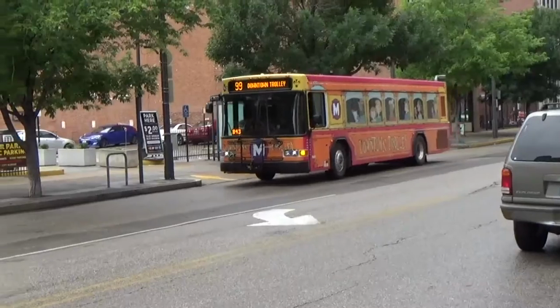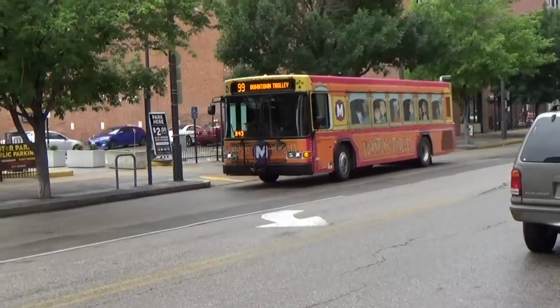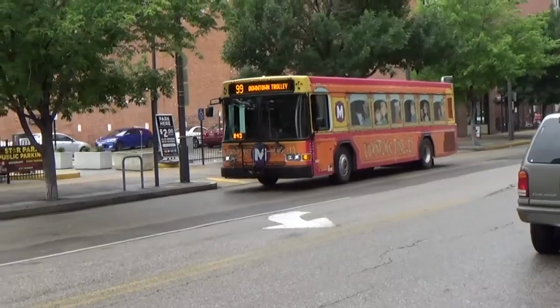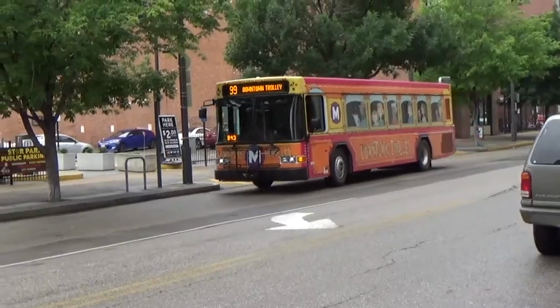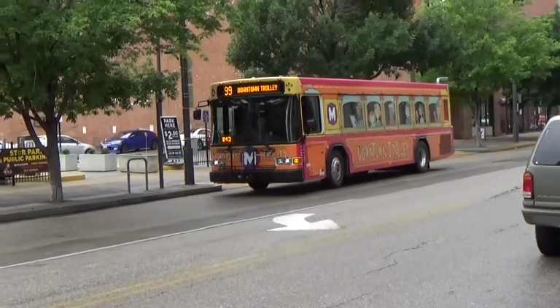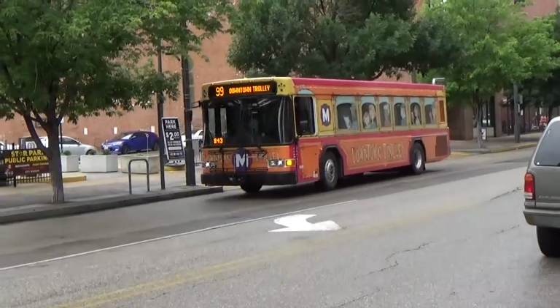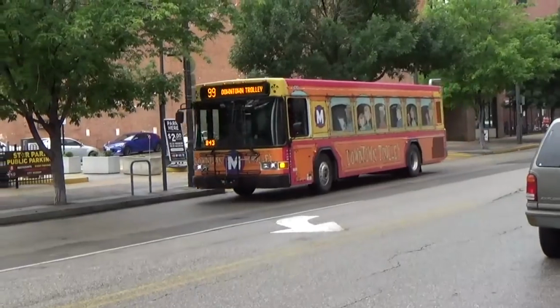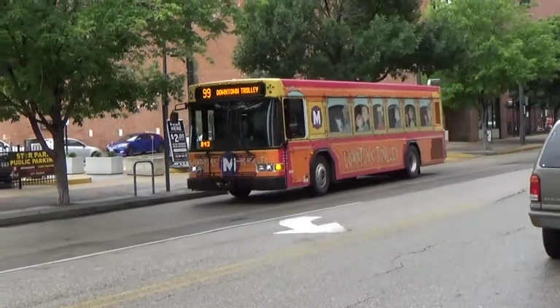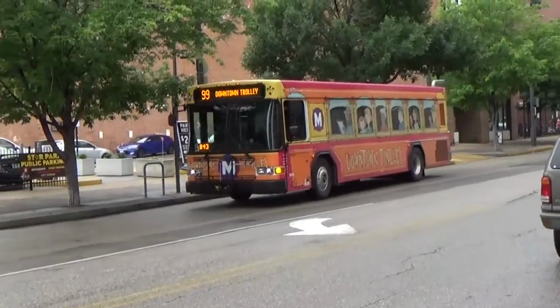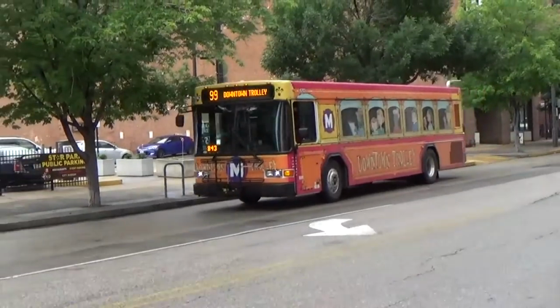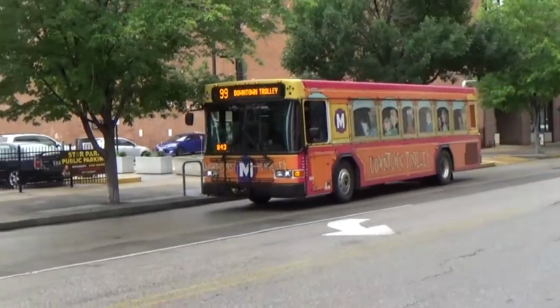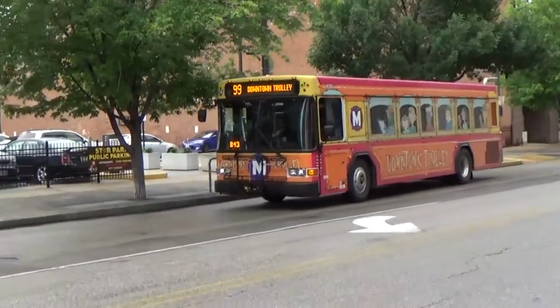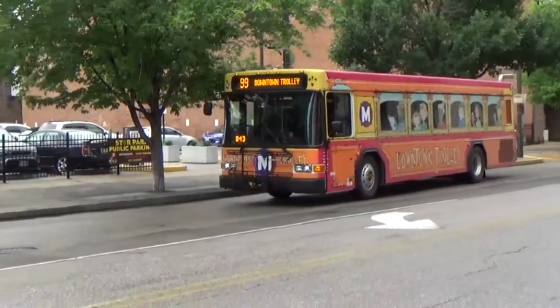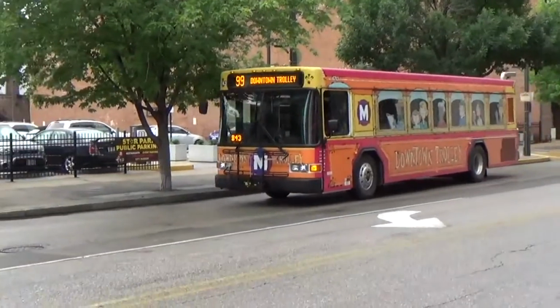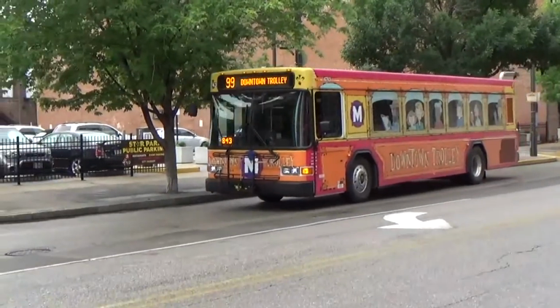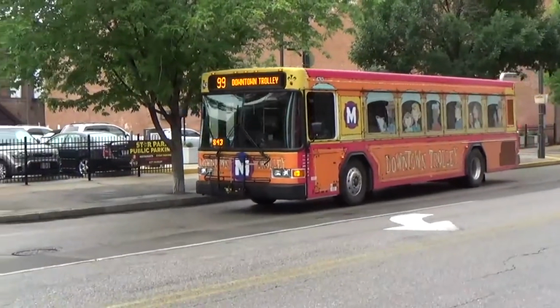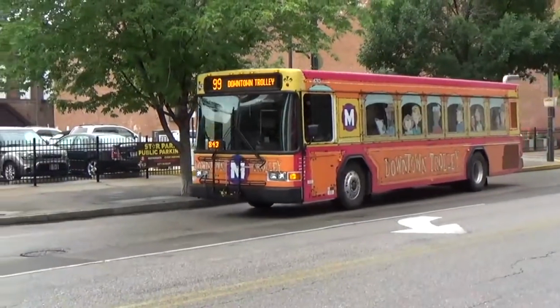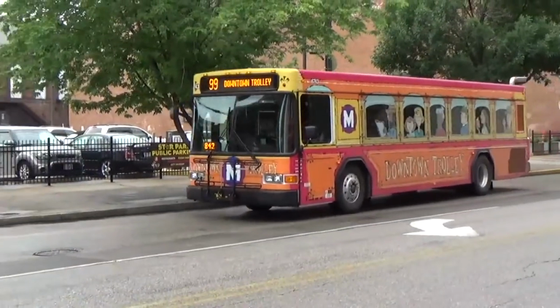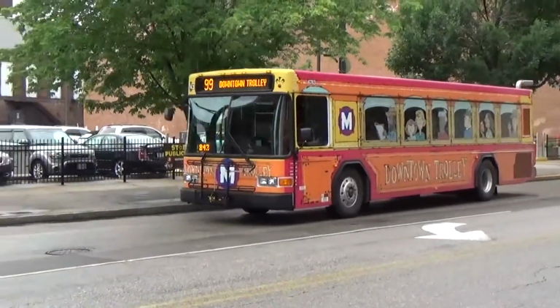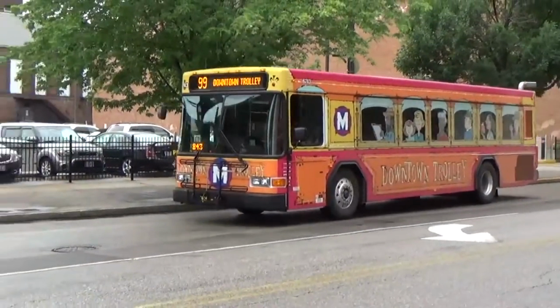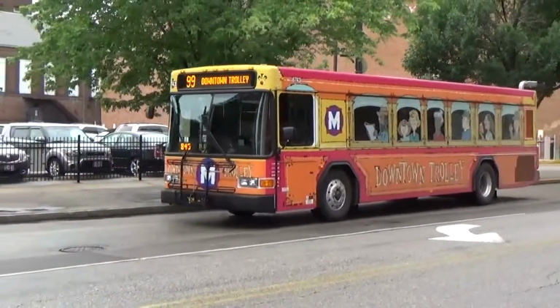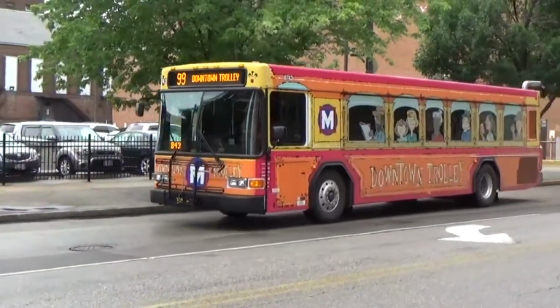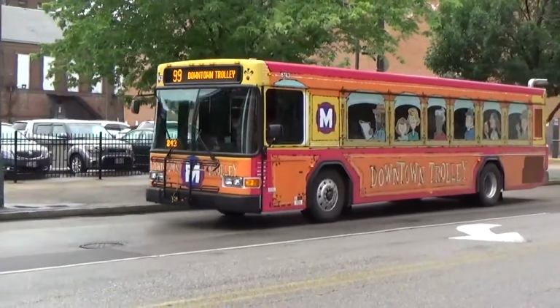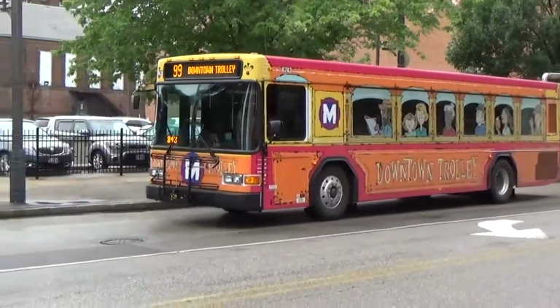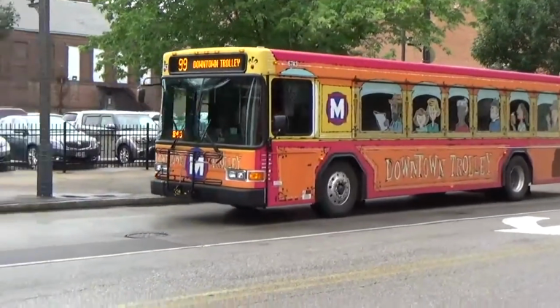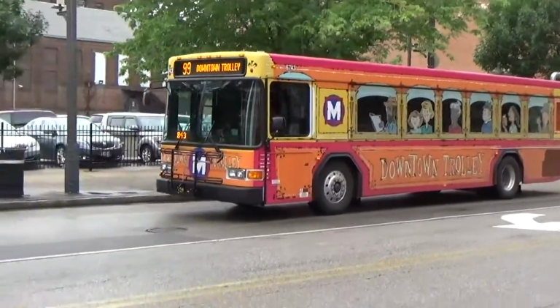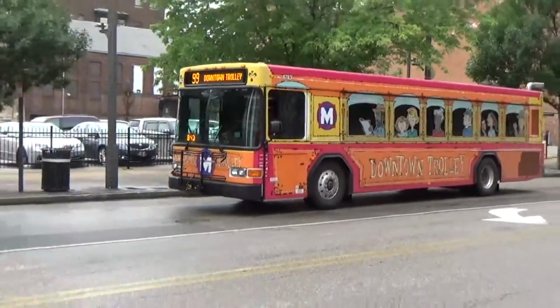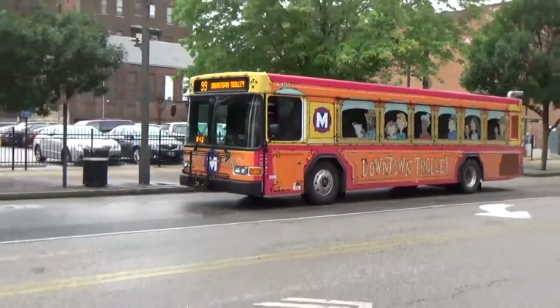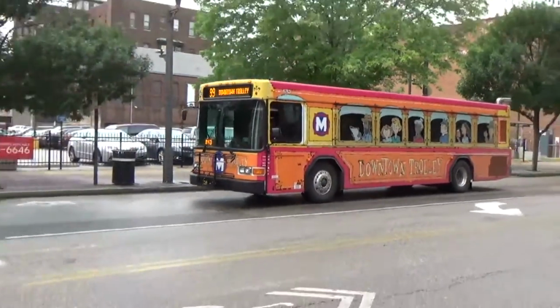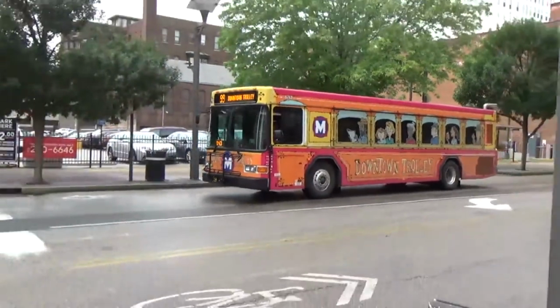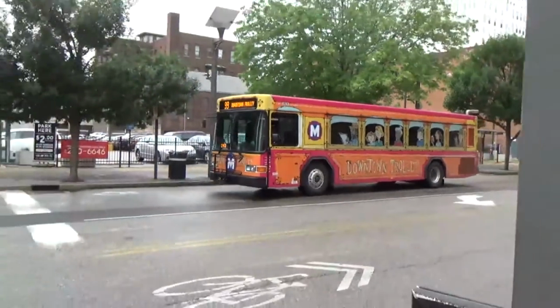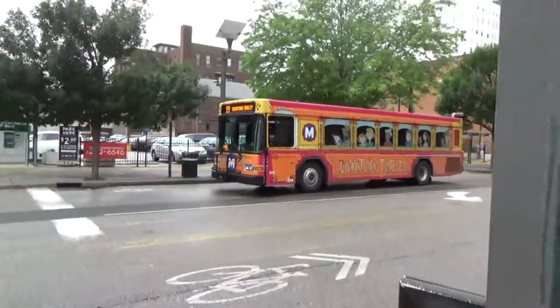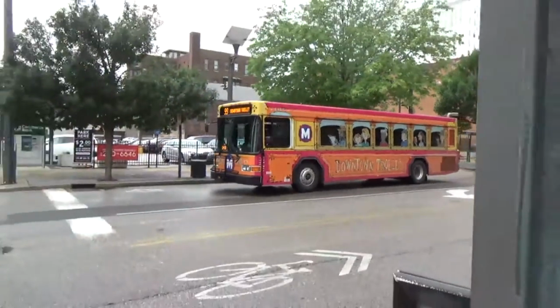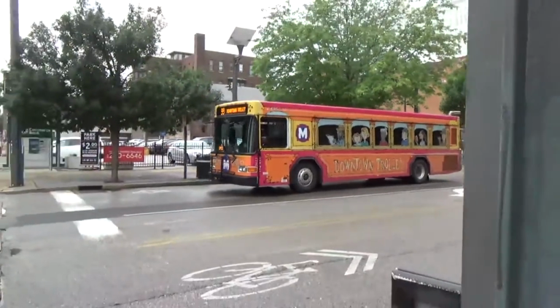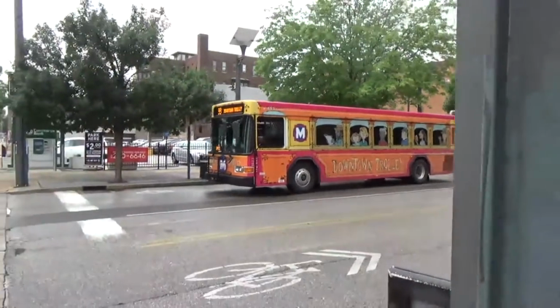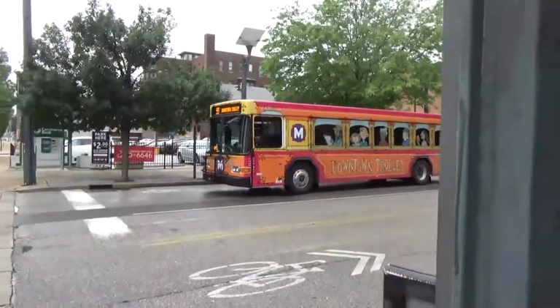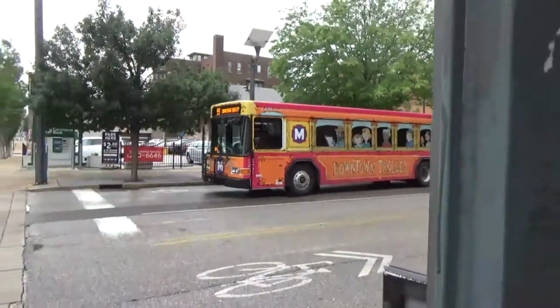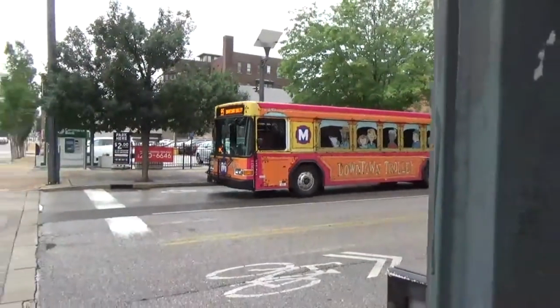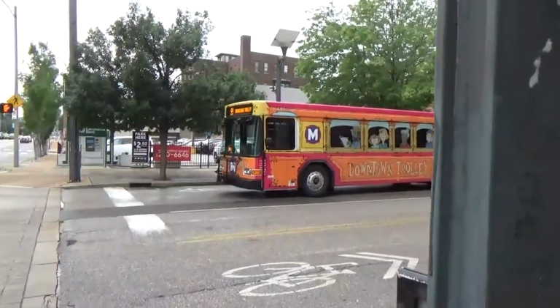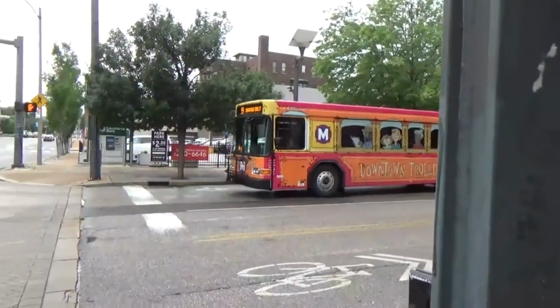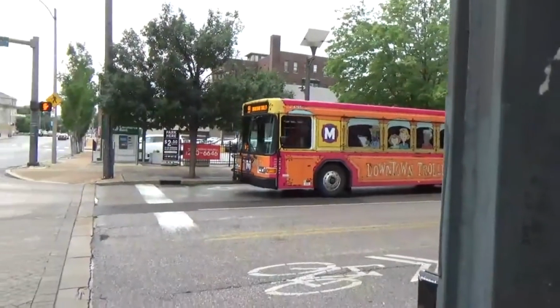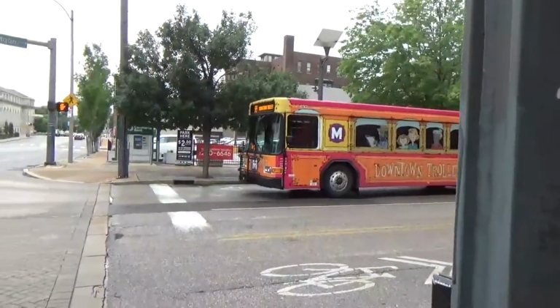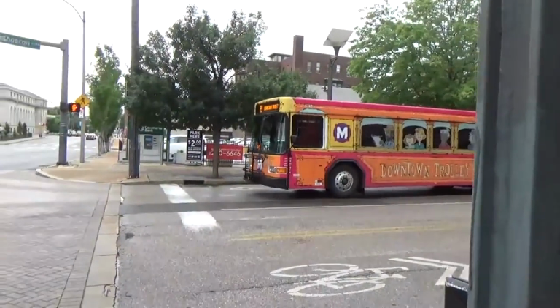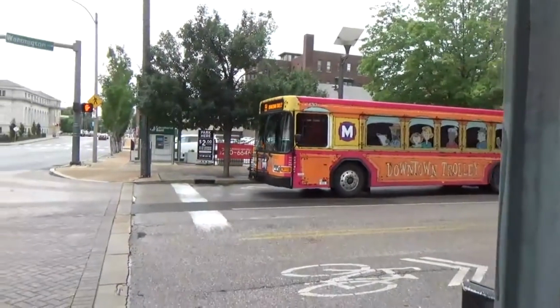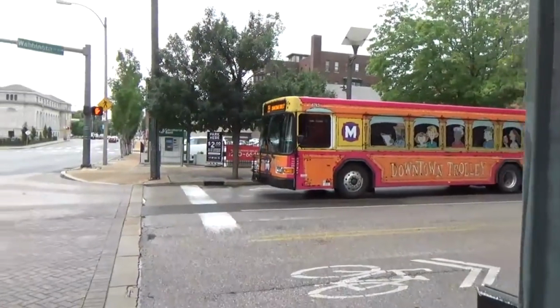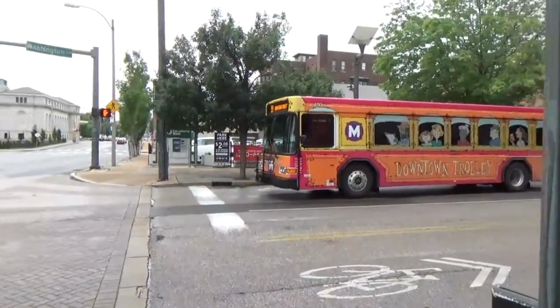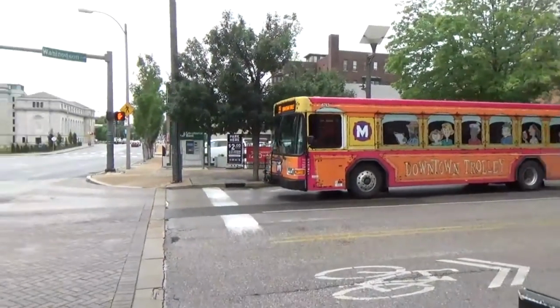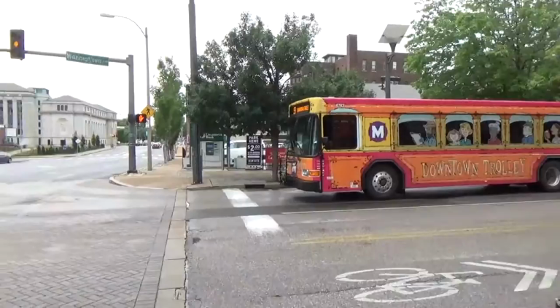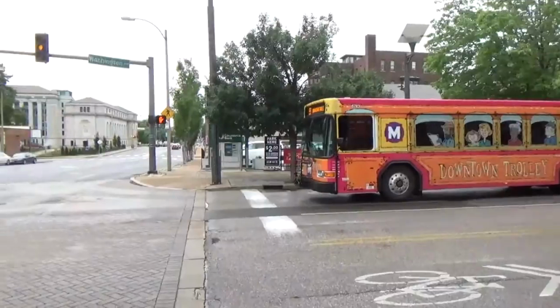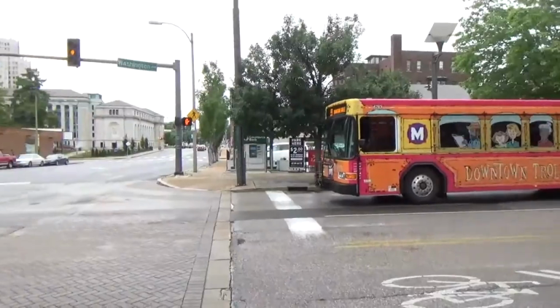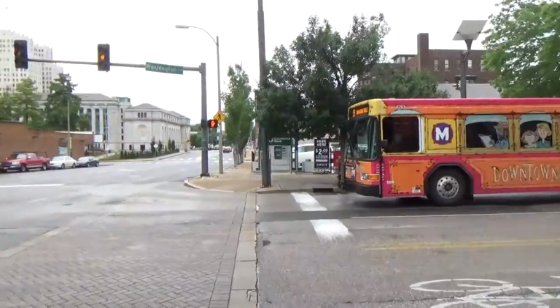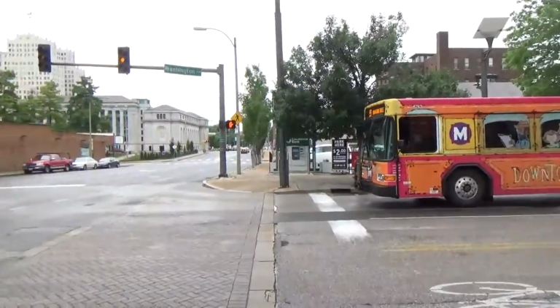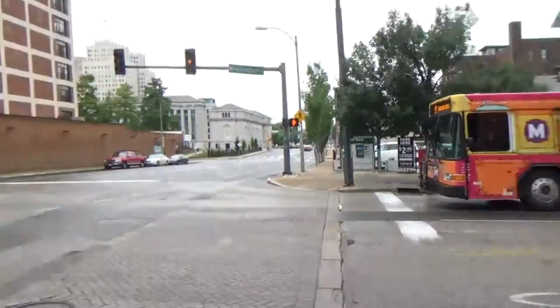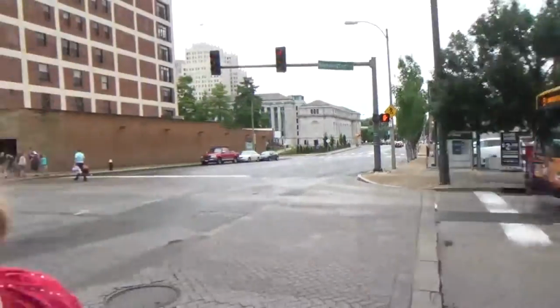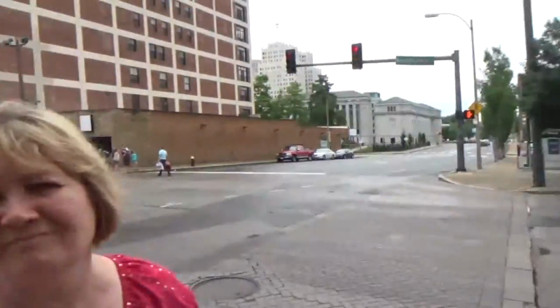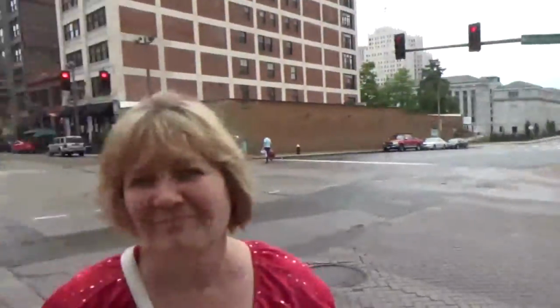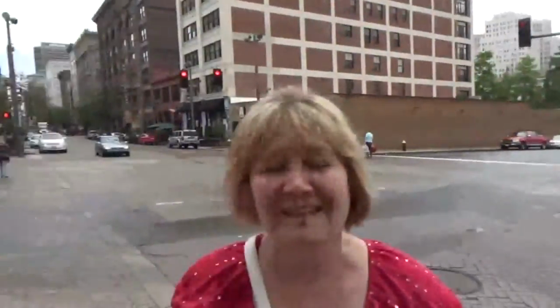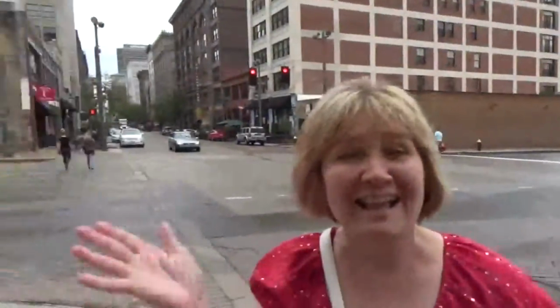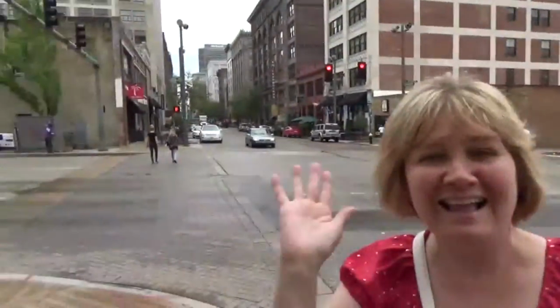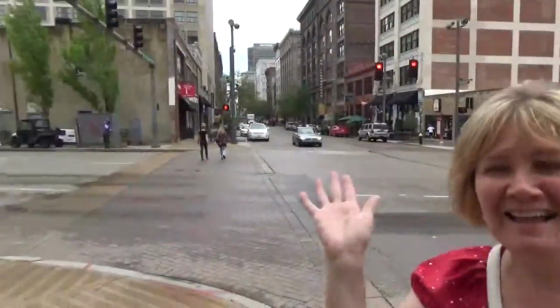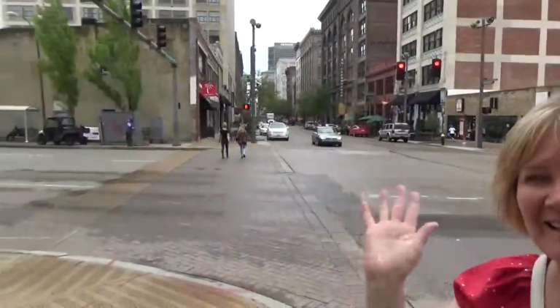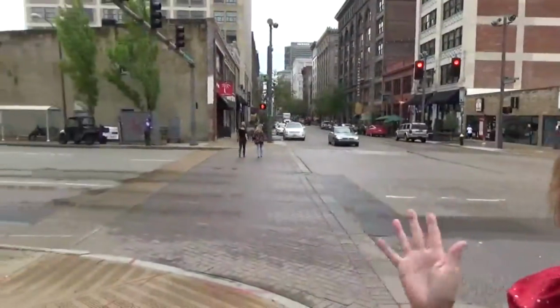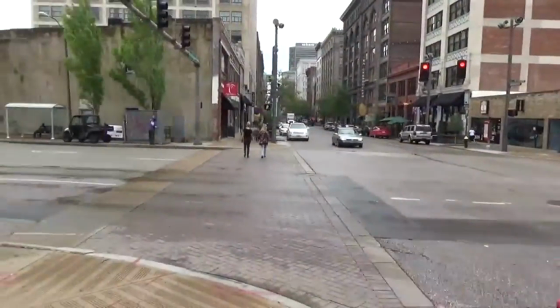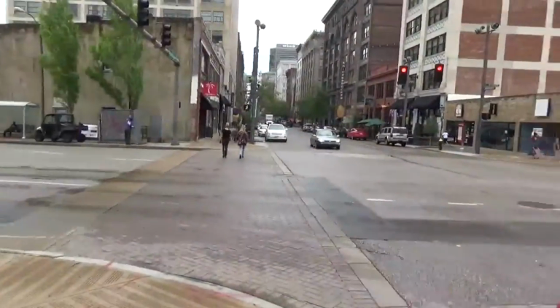It's the St. Louis downtown trolley. We're downtown already.